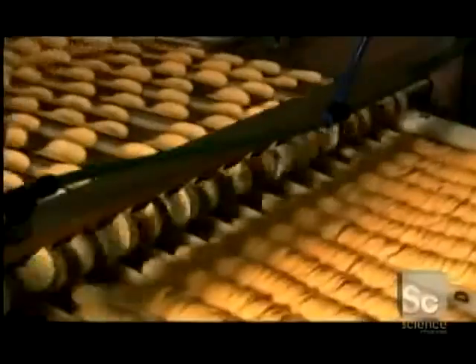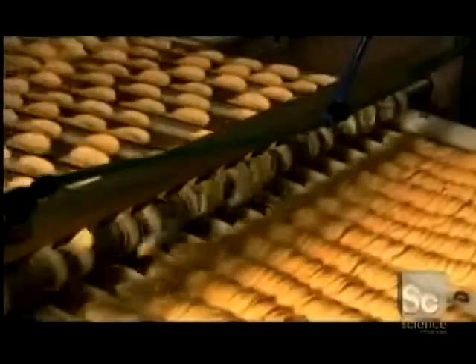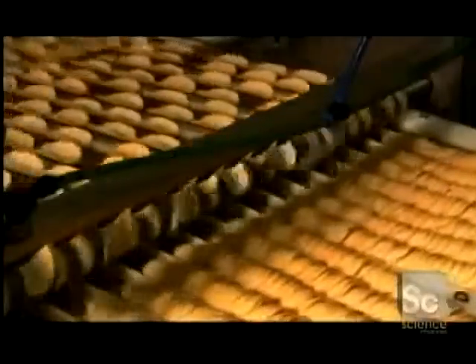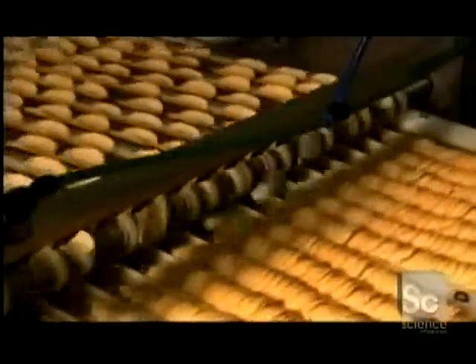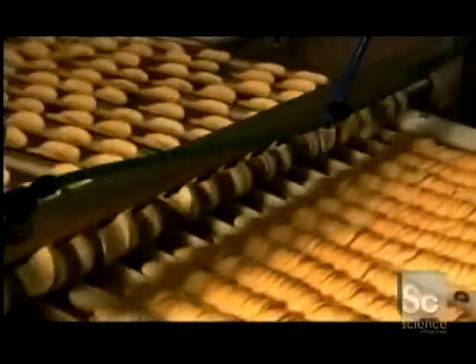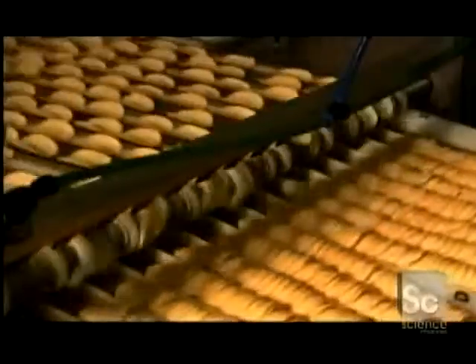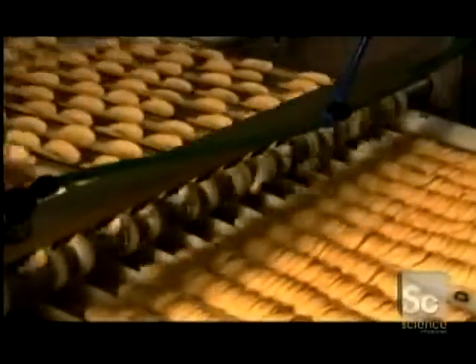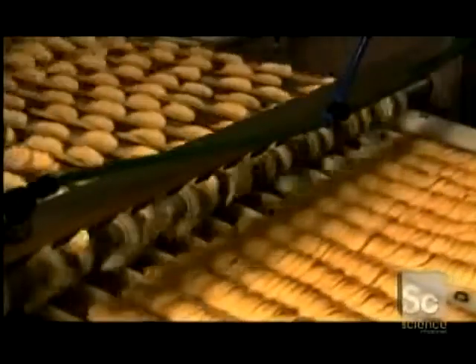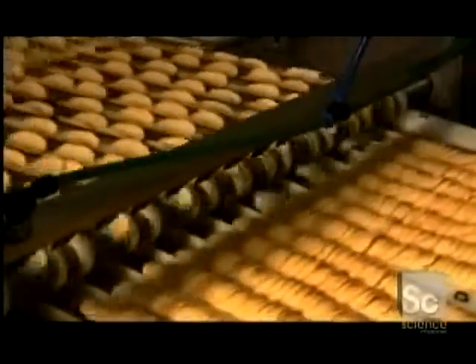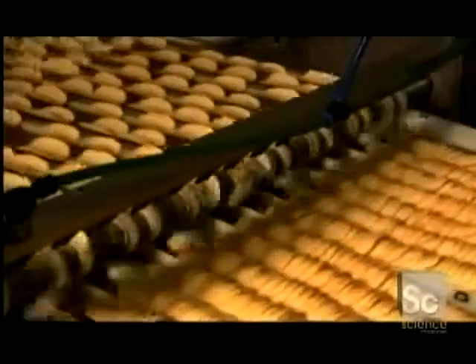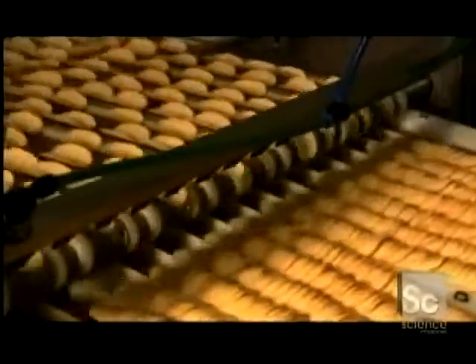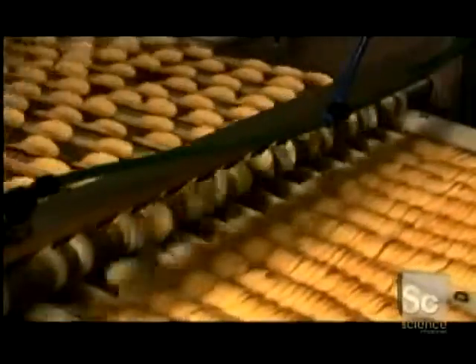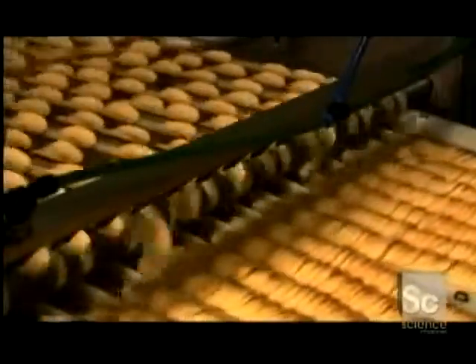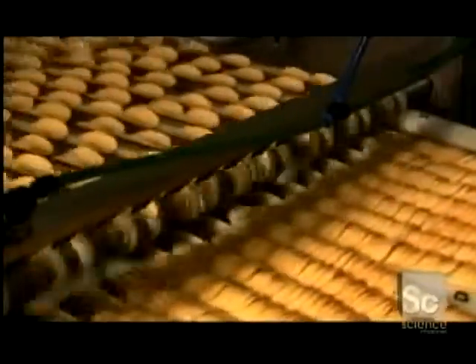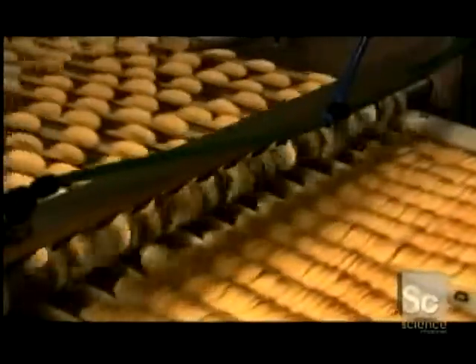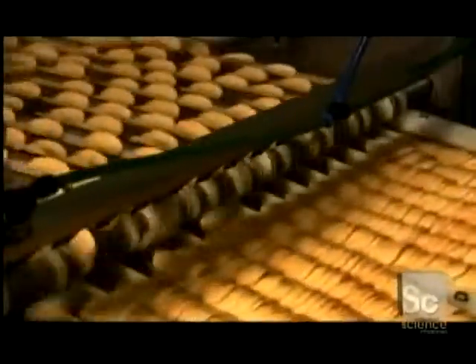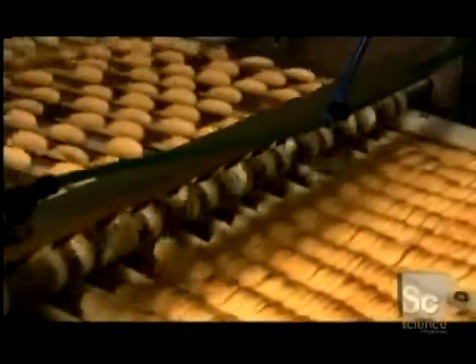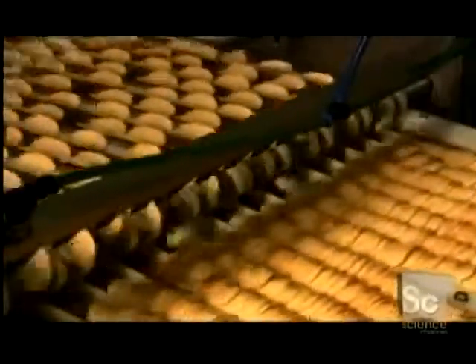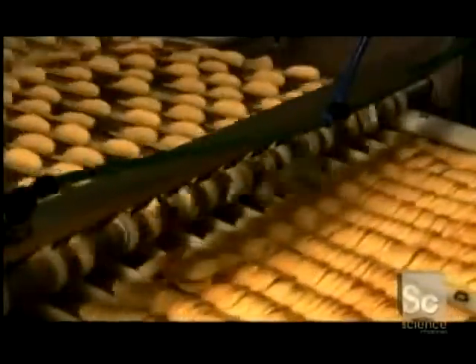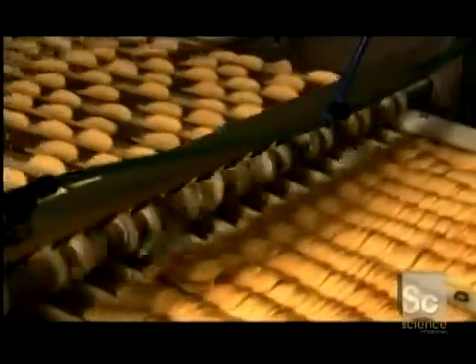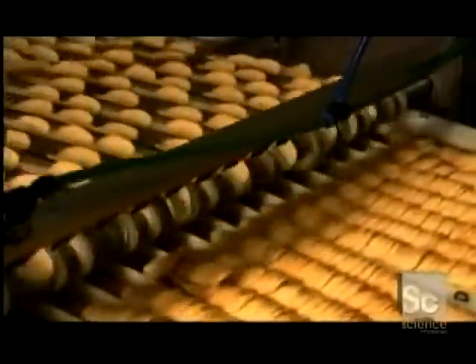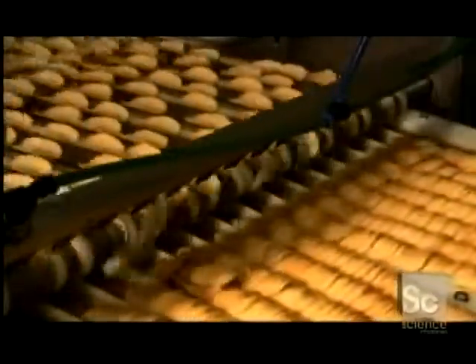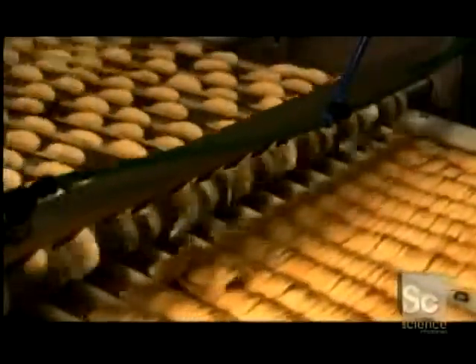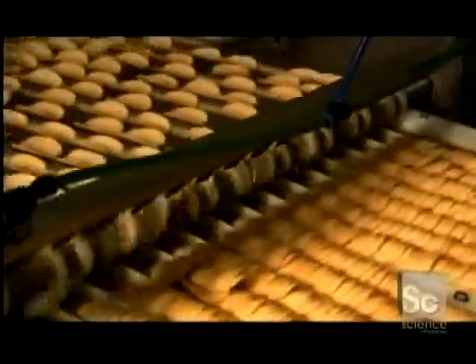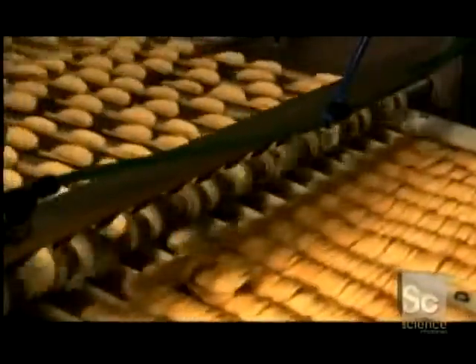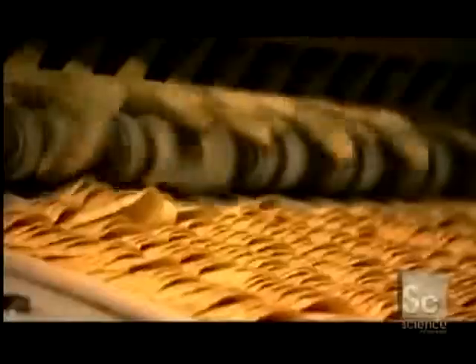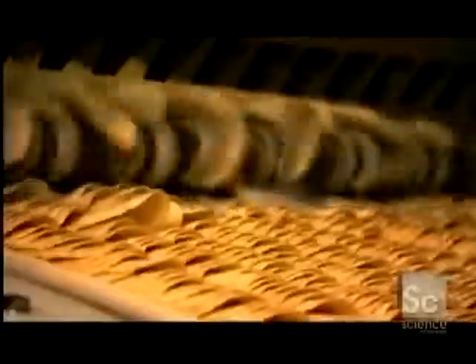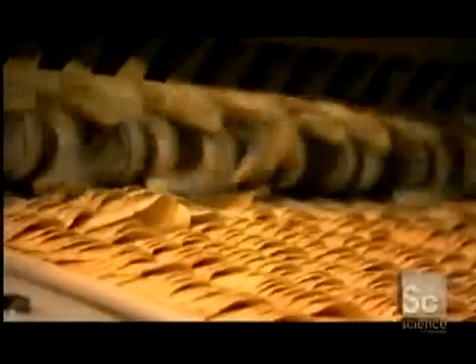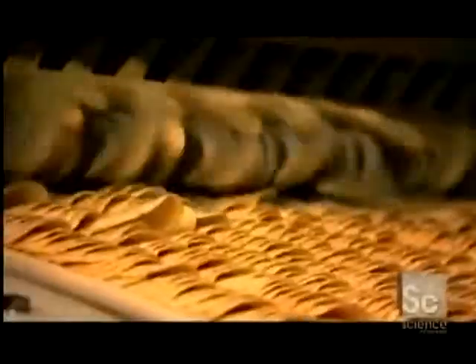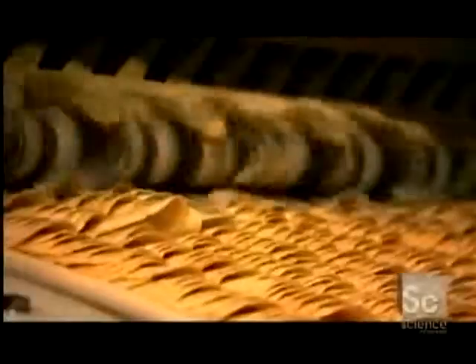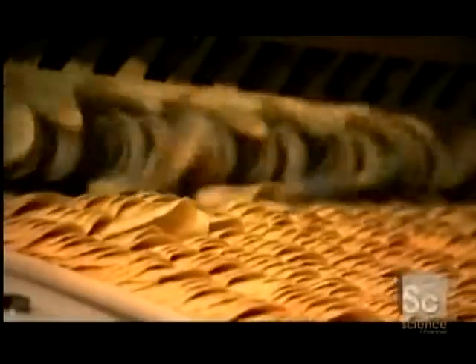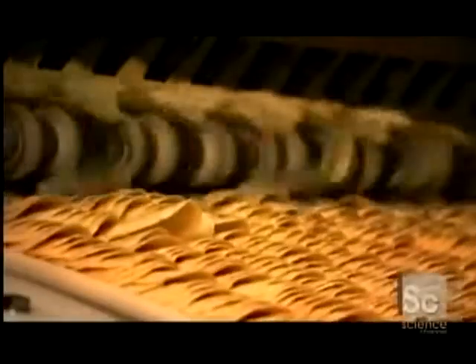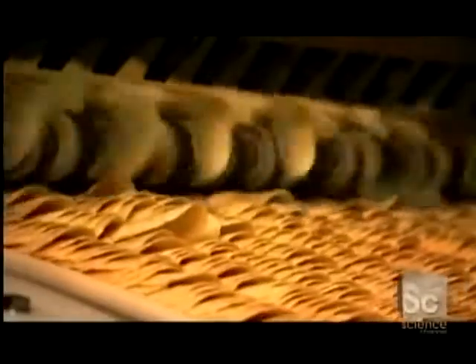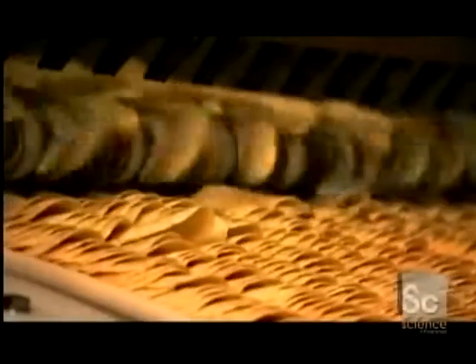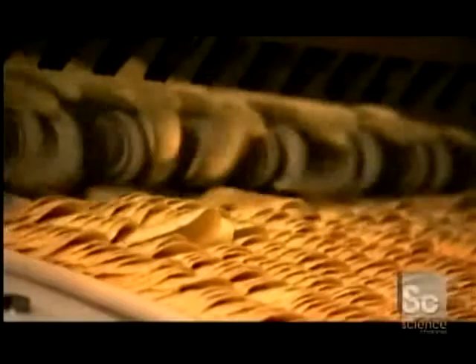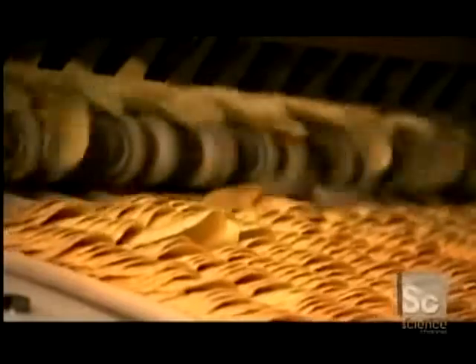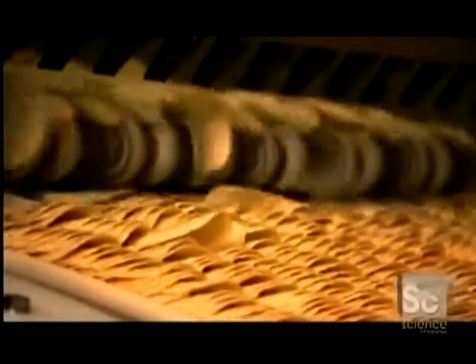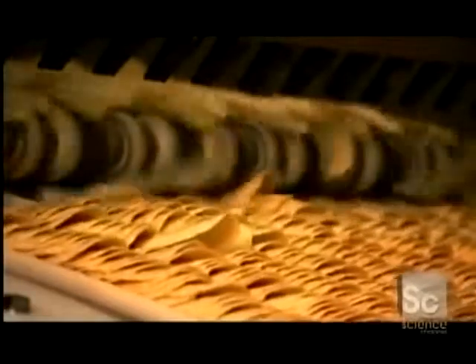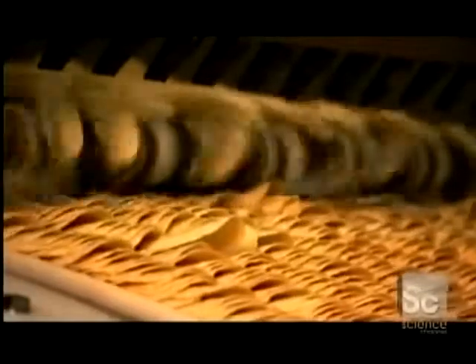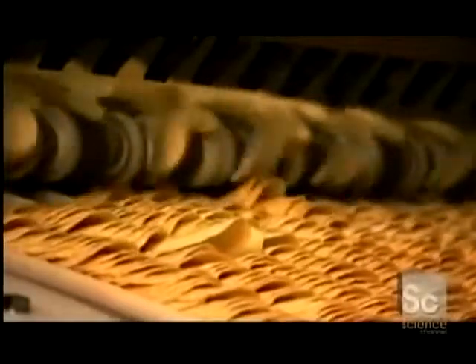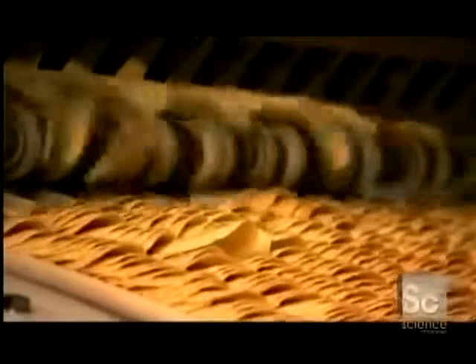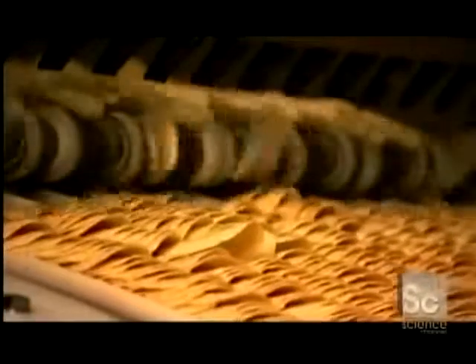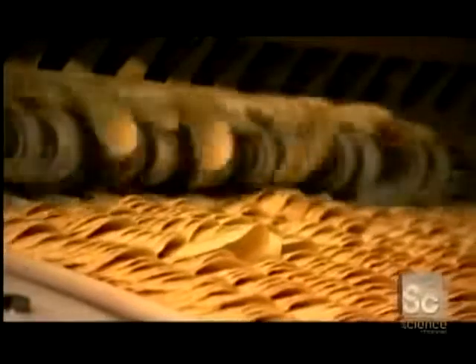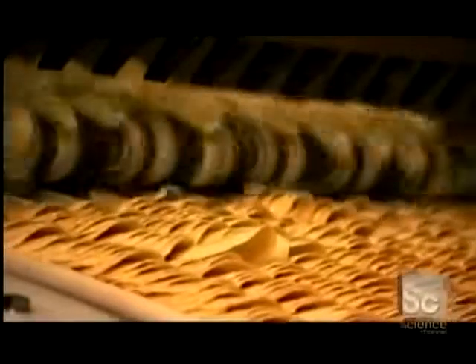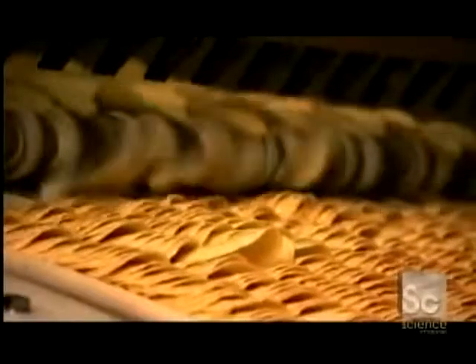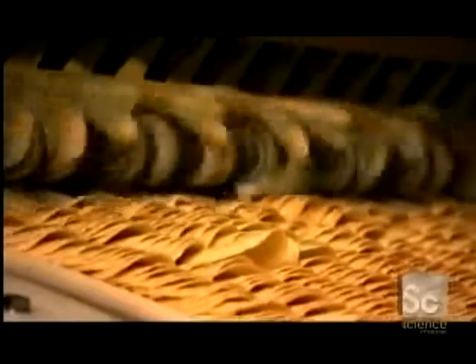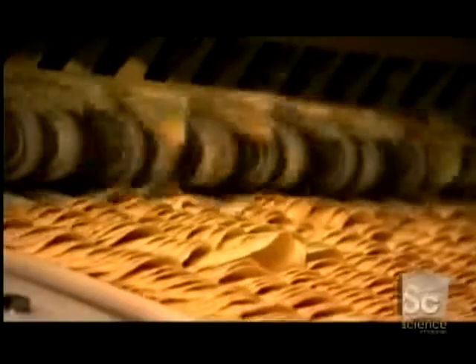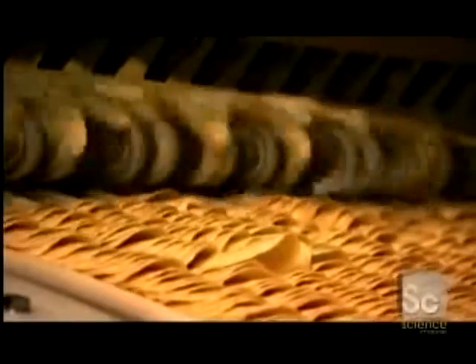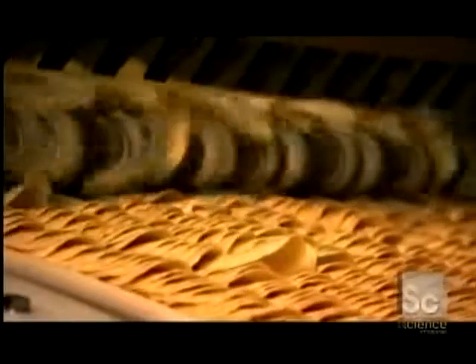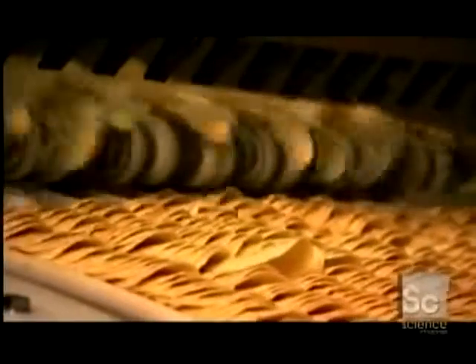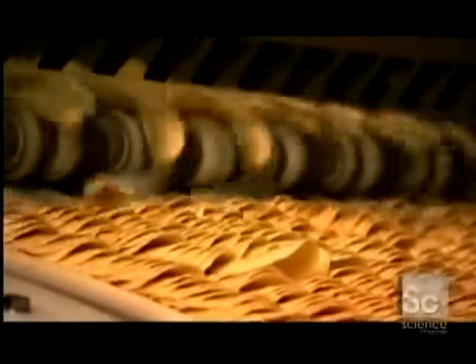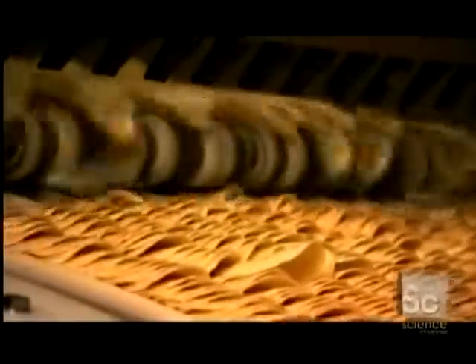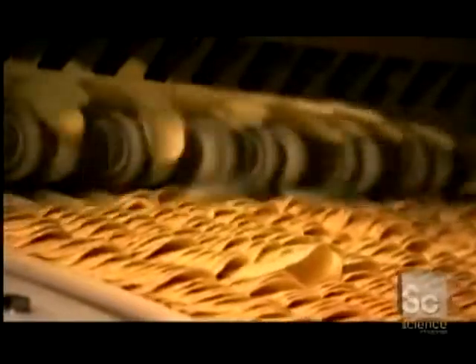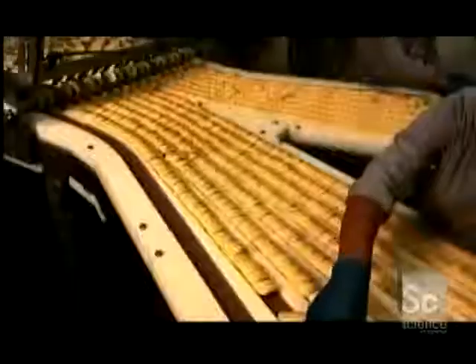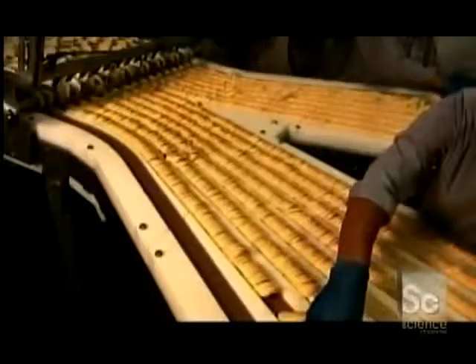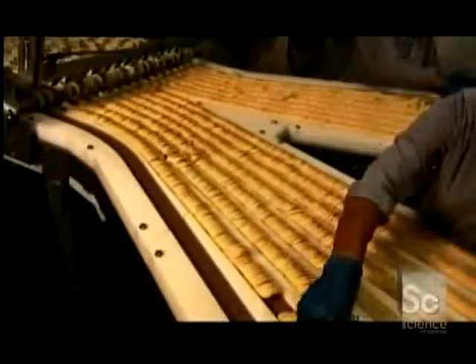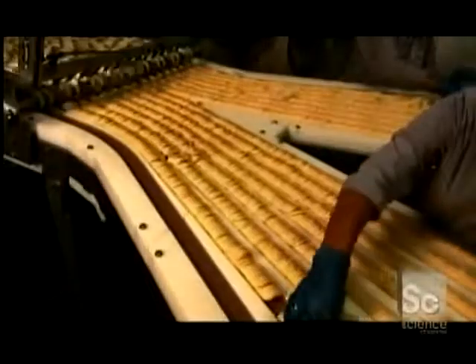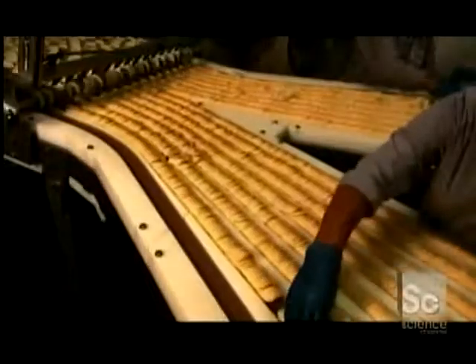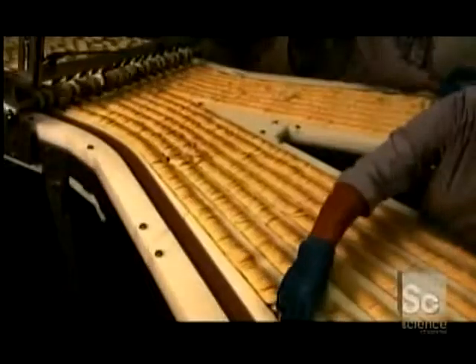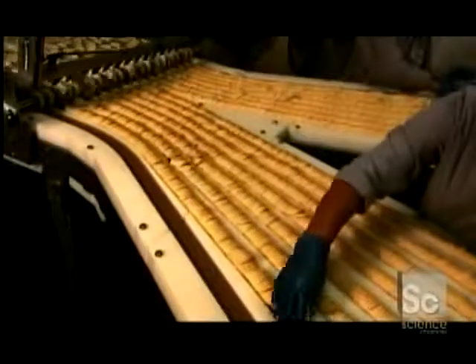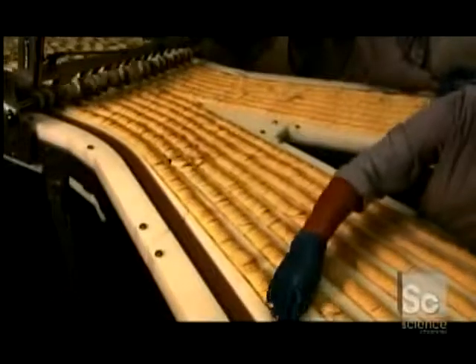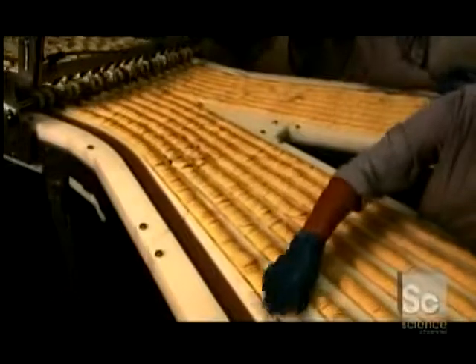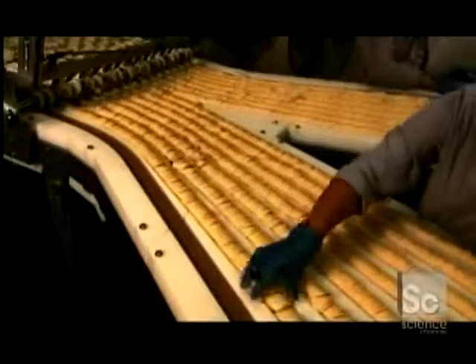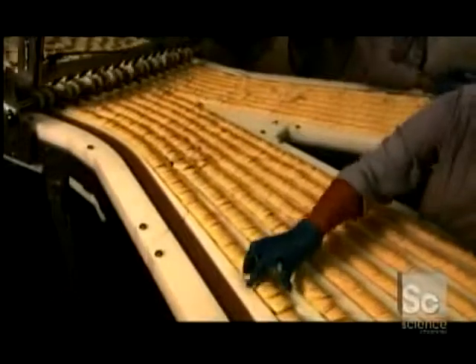The chips get a coat of seasoning, then do a backflip off one conveyor and onto another, falling into neat piles.